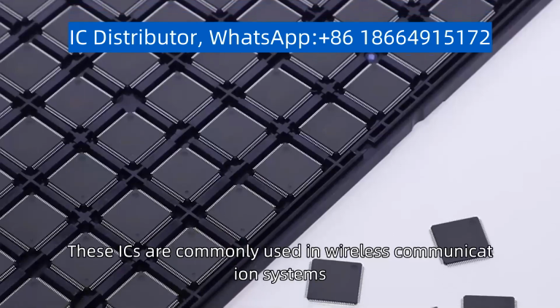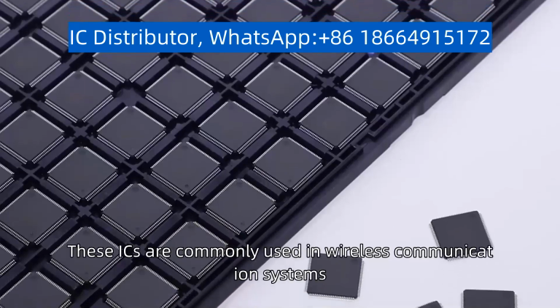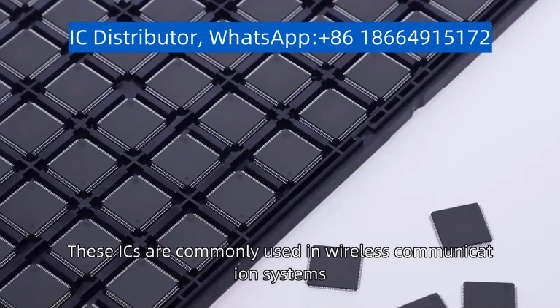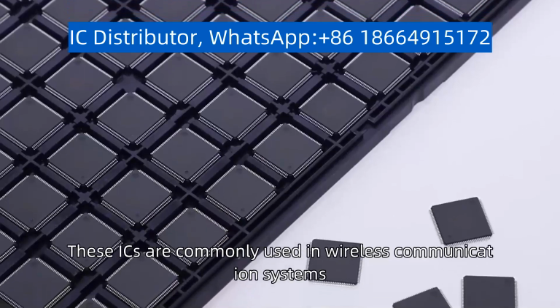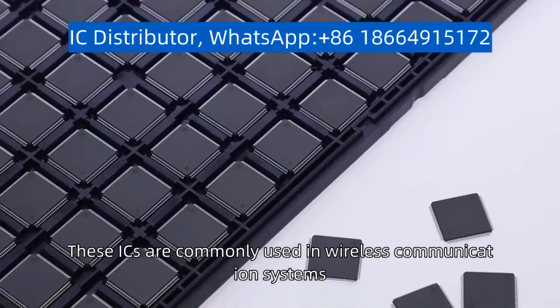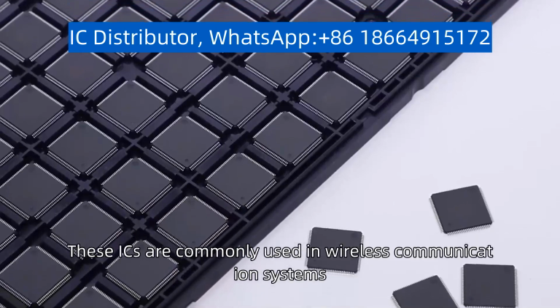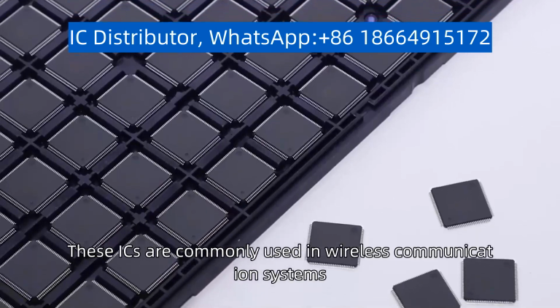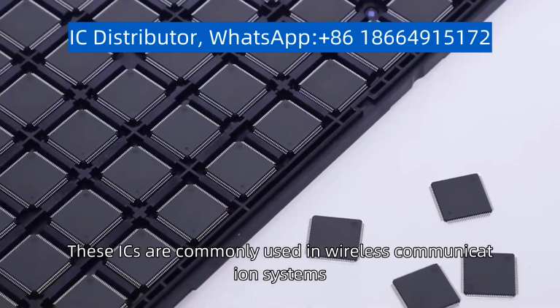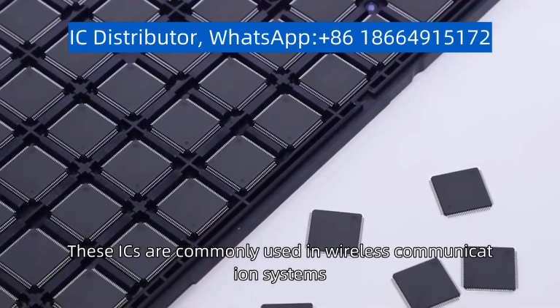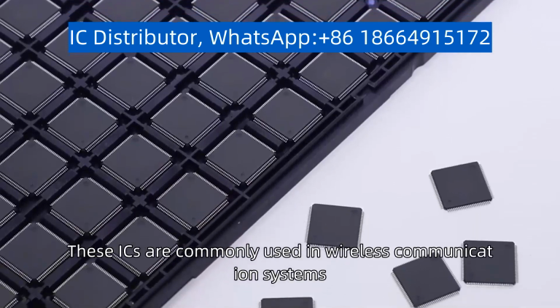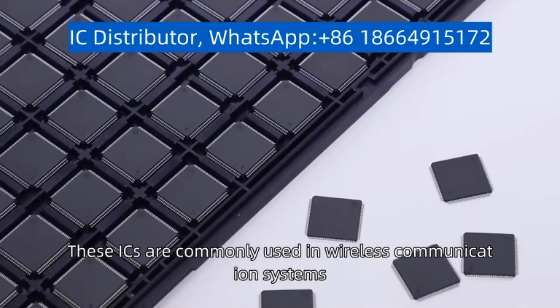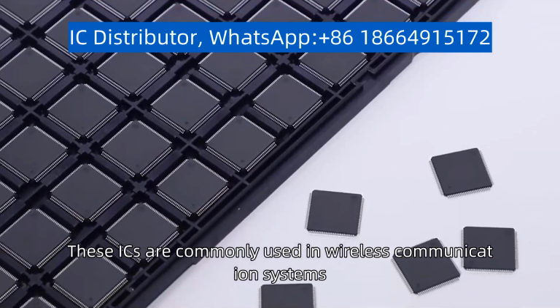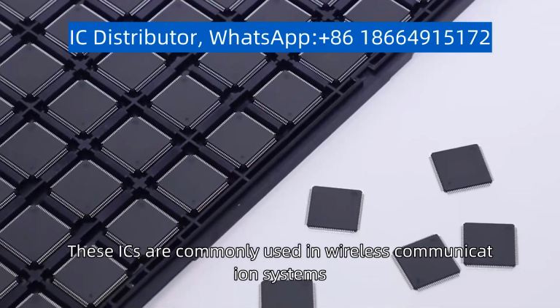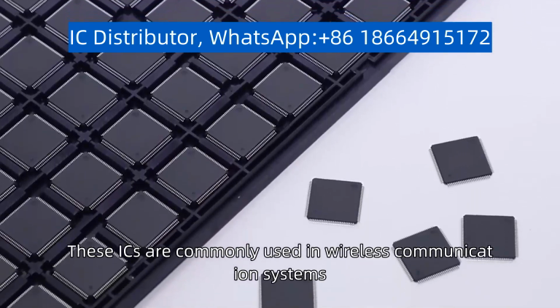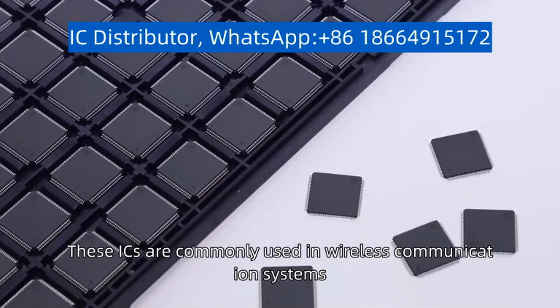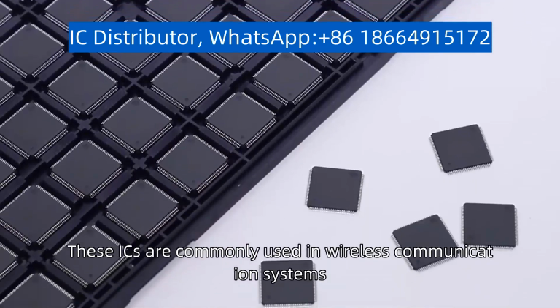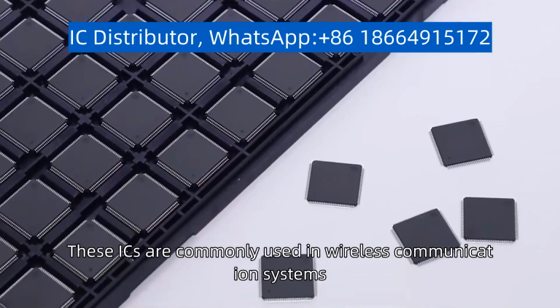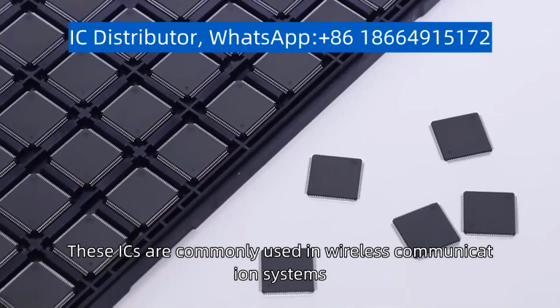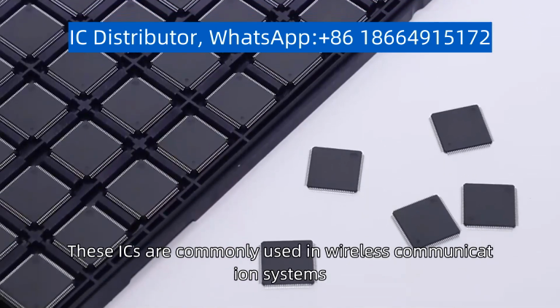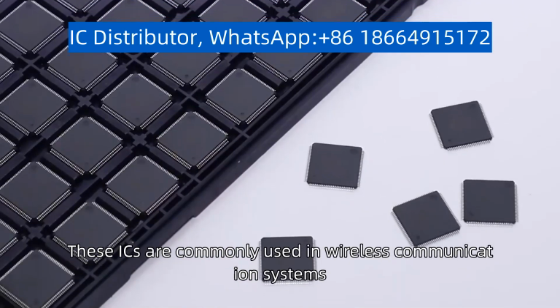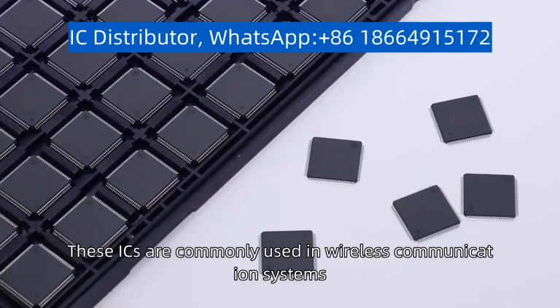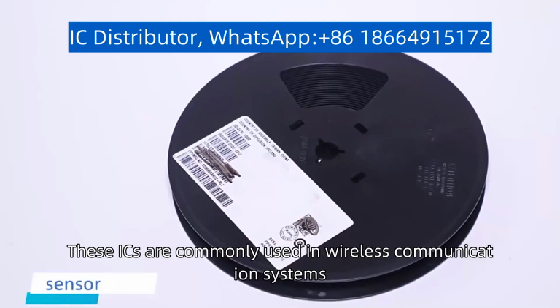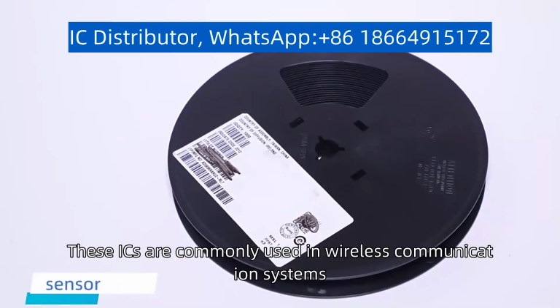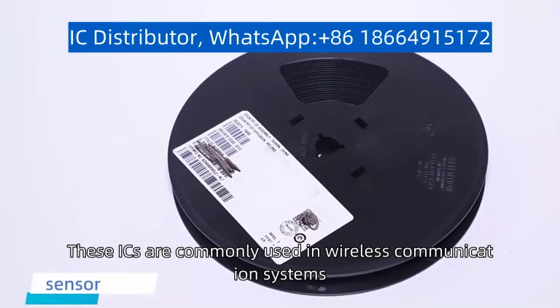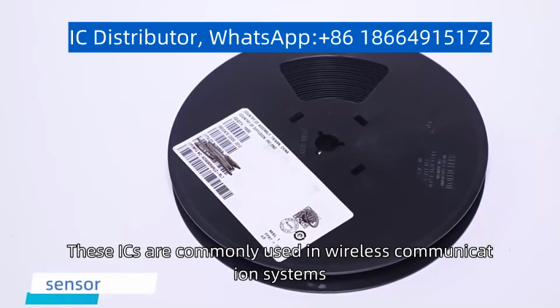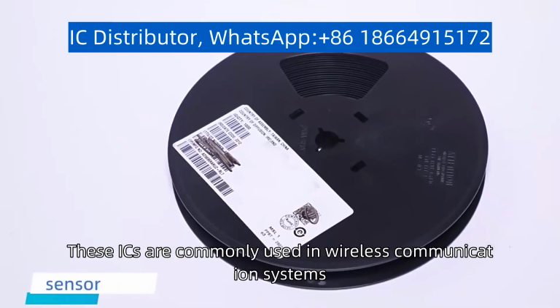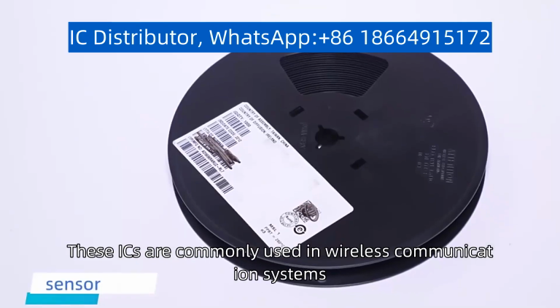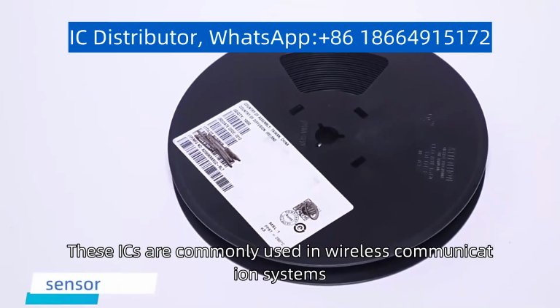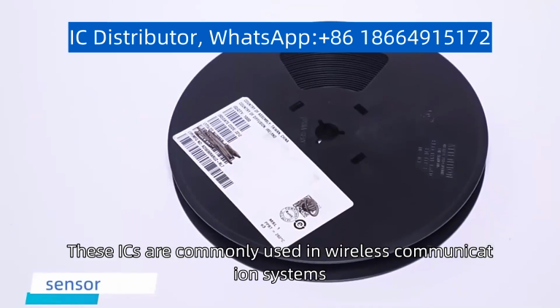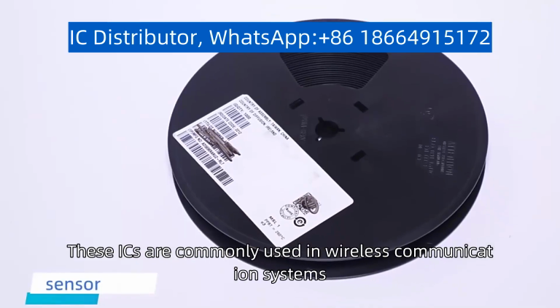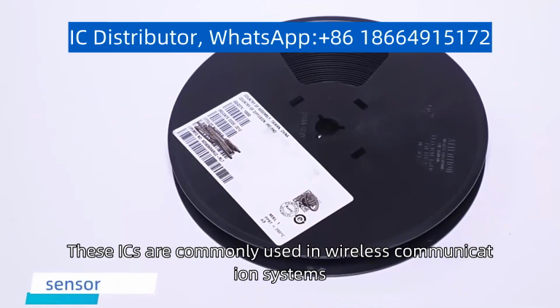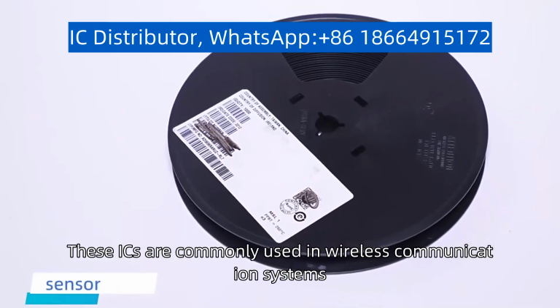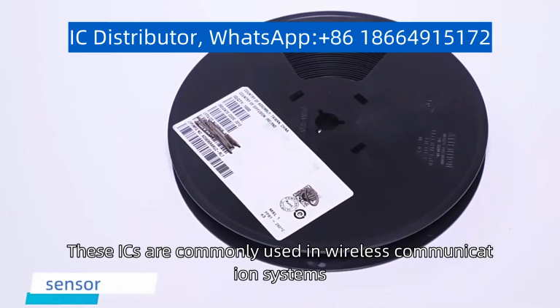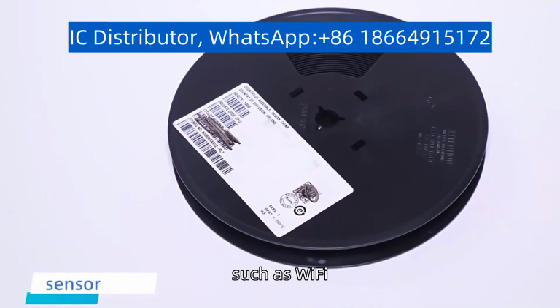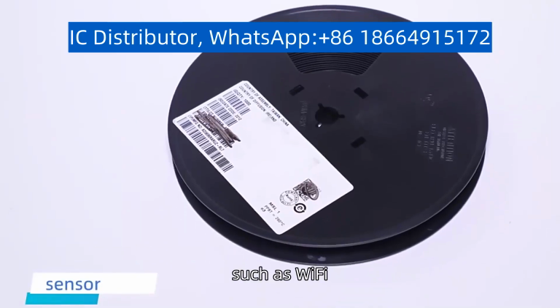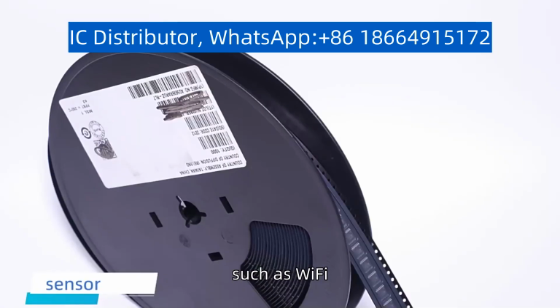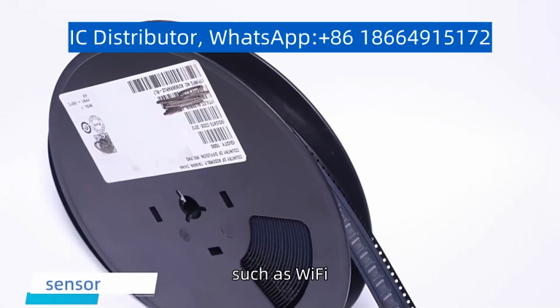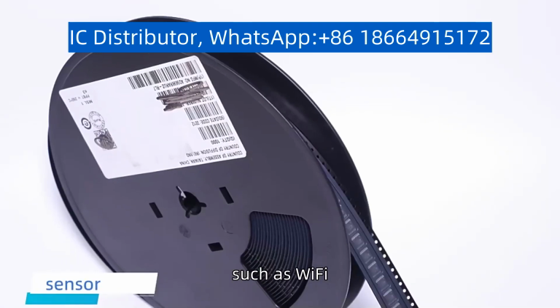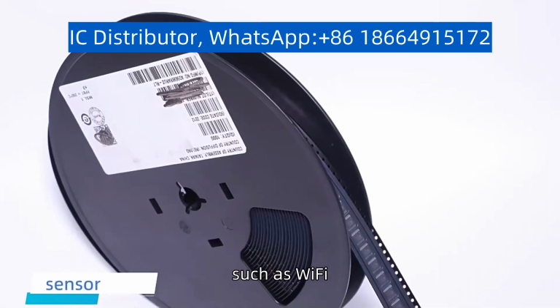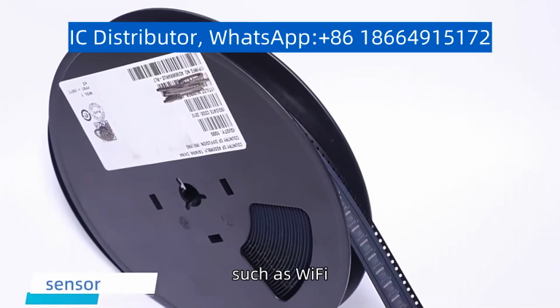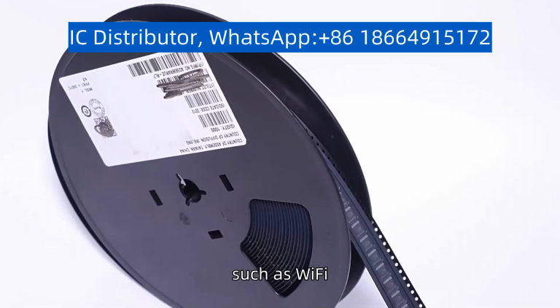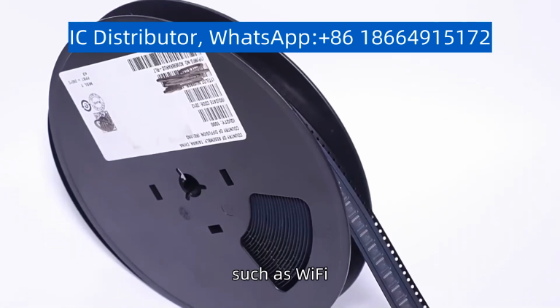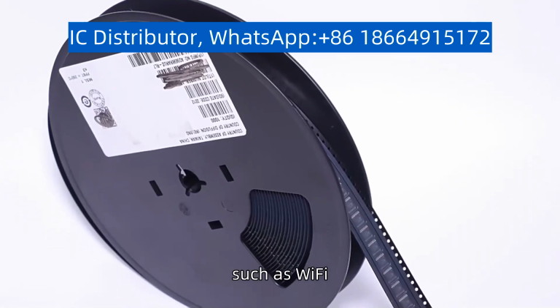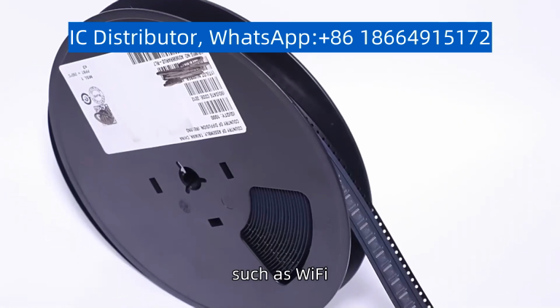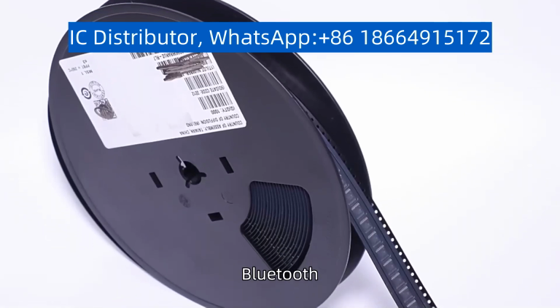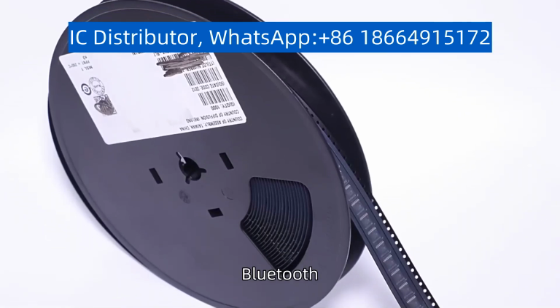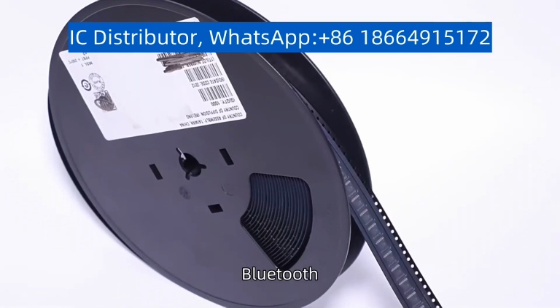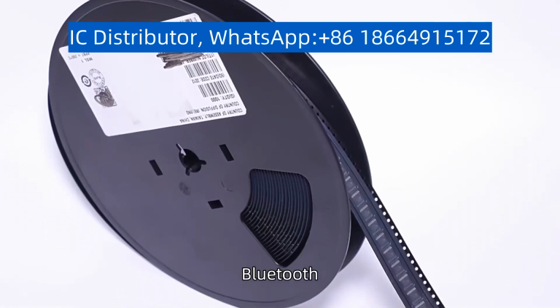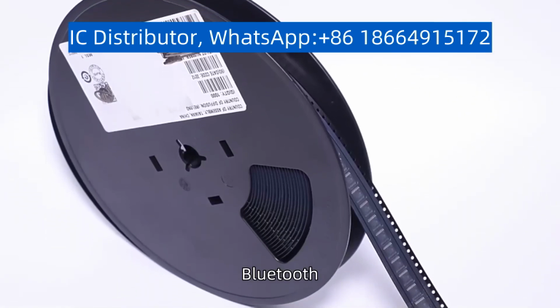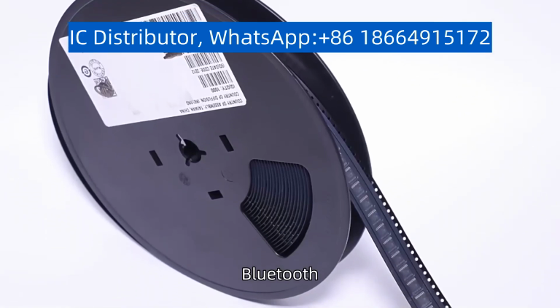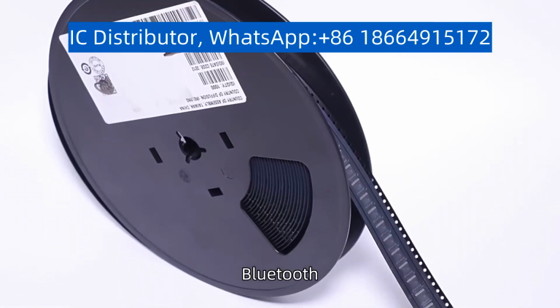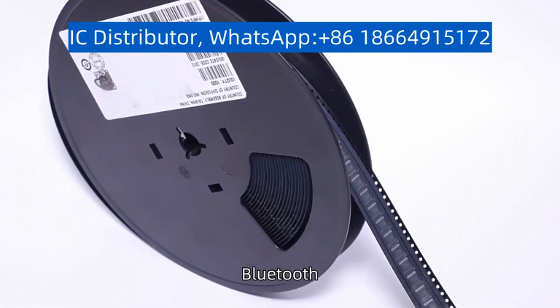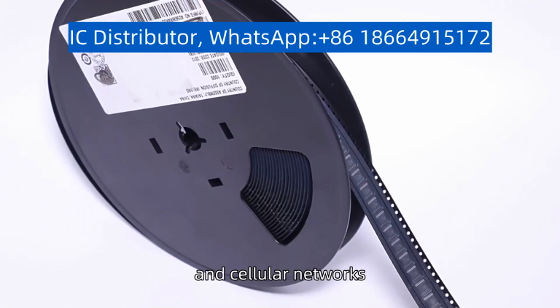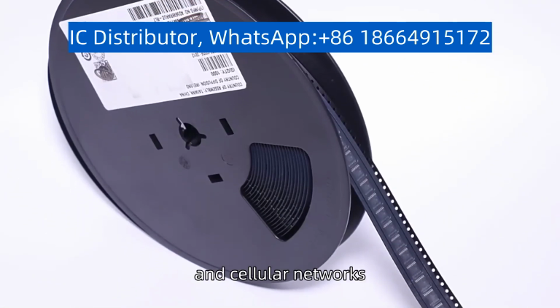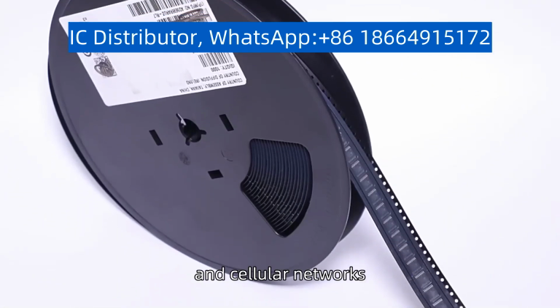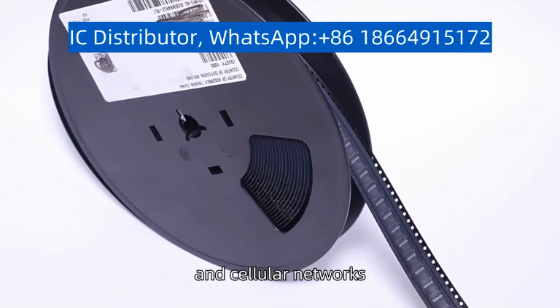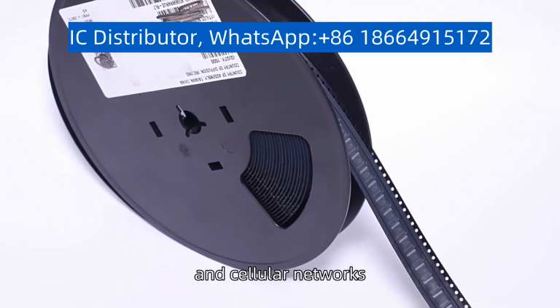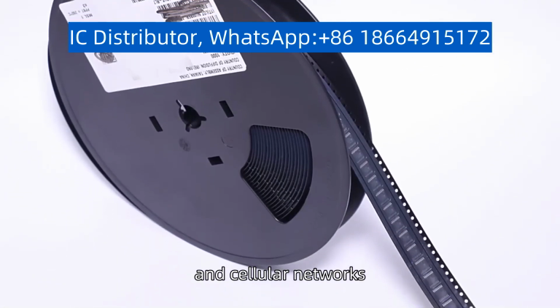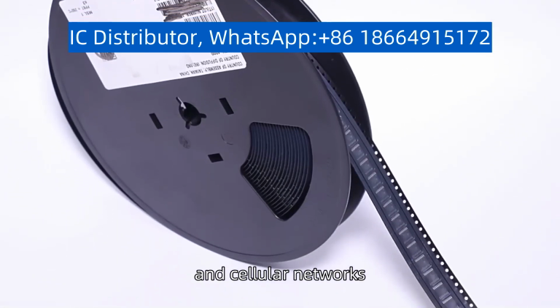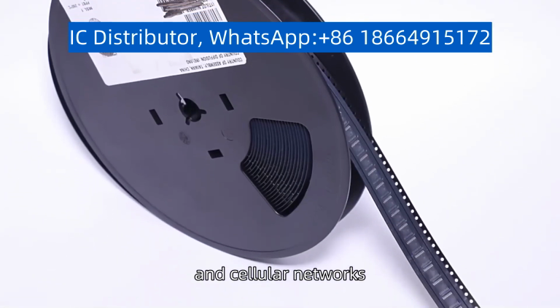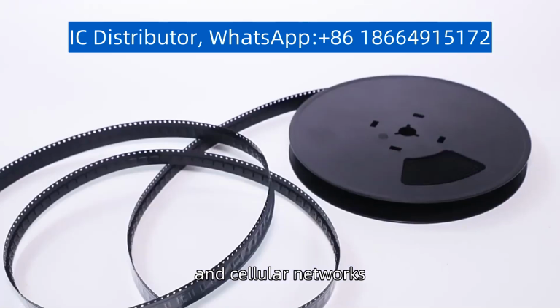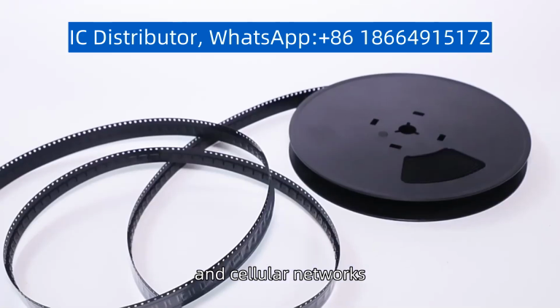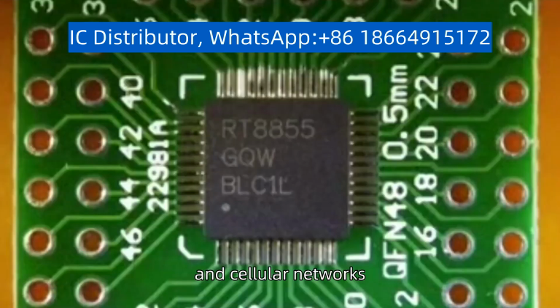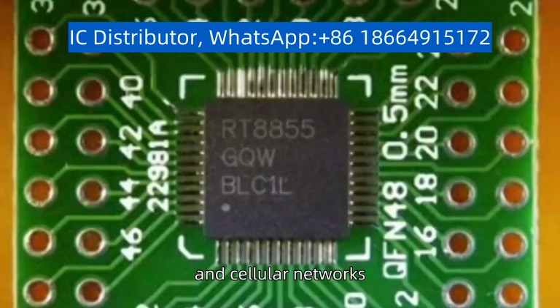These ICs are commonly used in wireless communication systems, such as Wi-Fi, Bluetooth, and cellular networks.